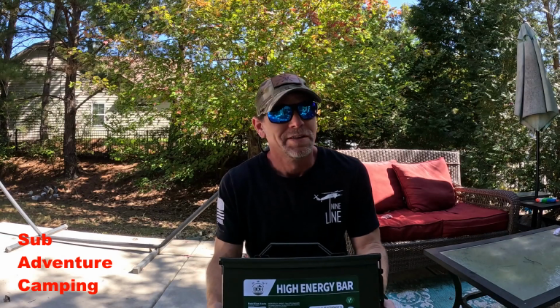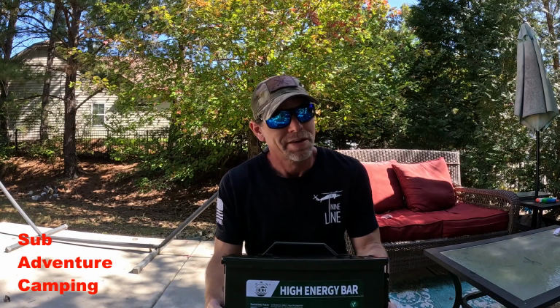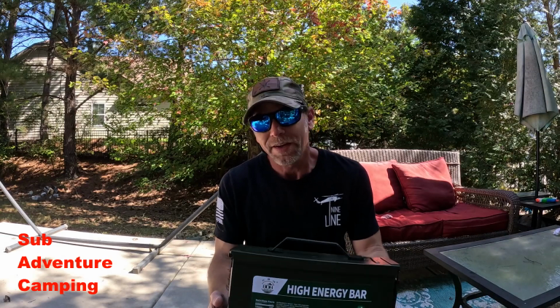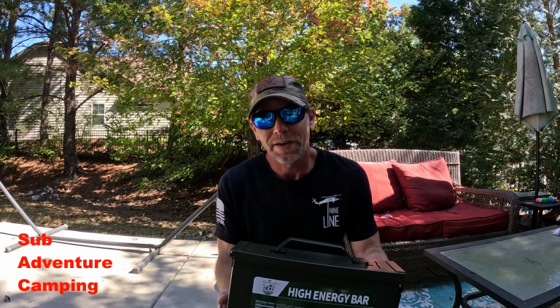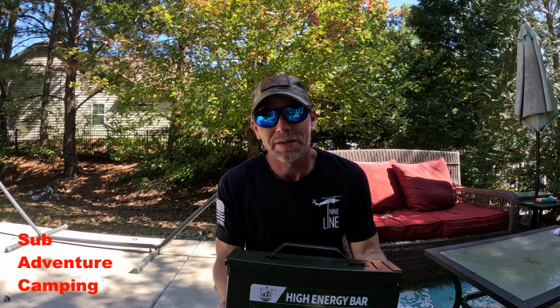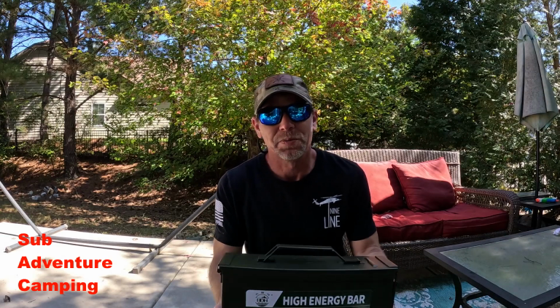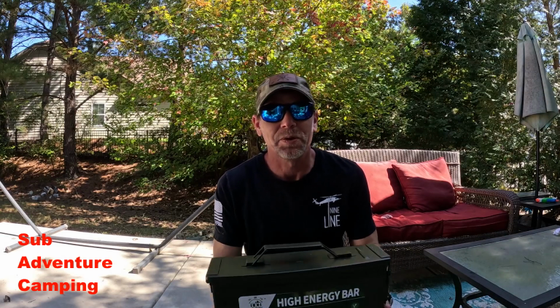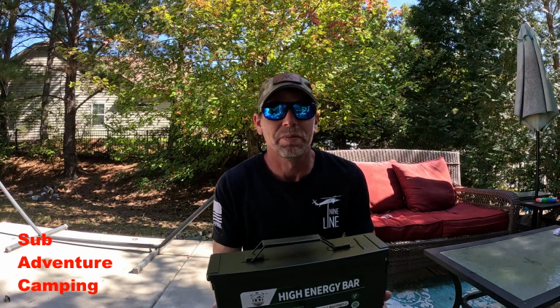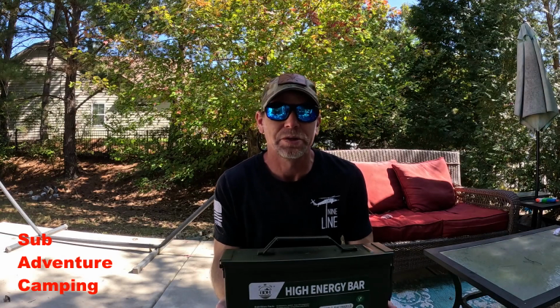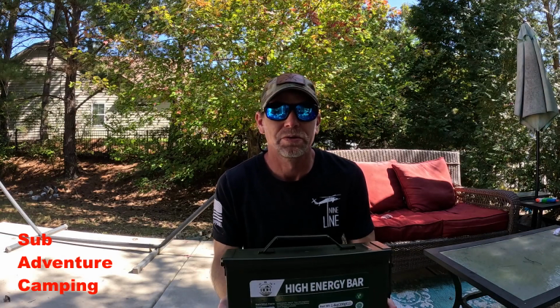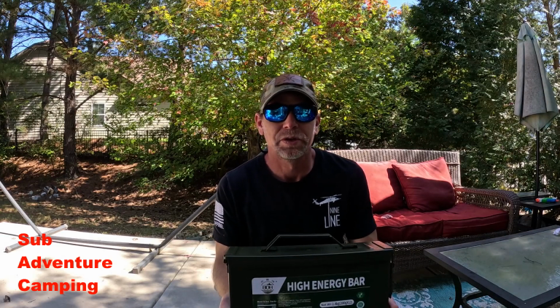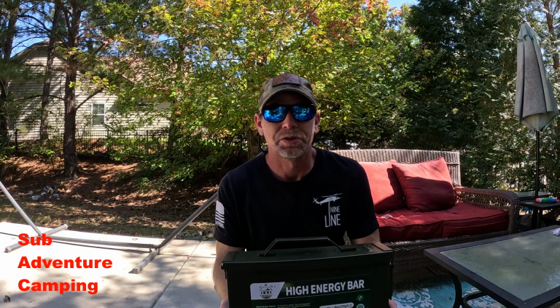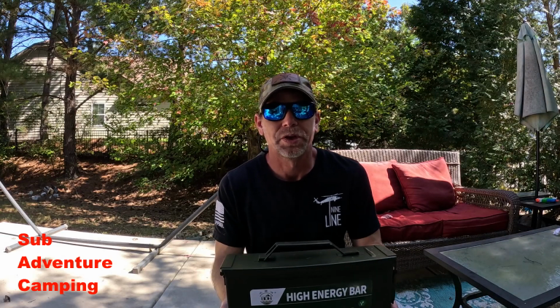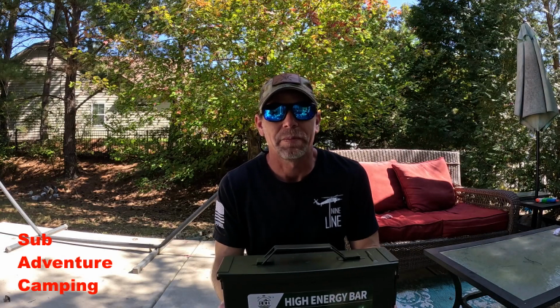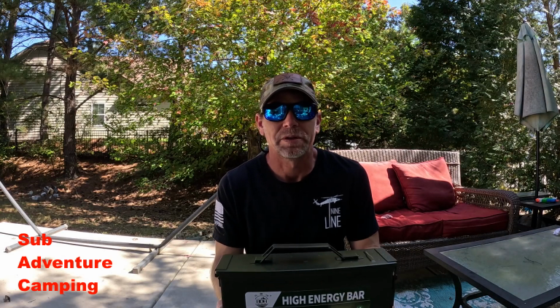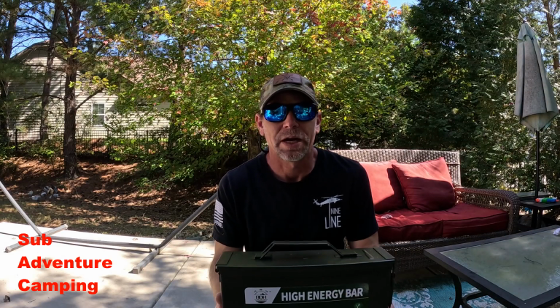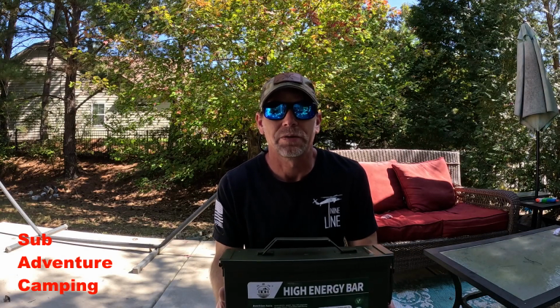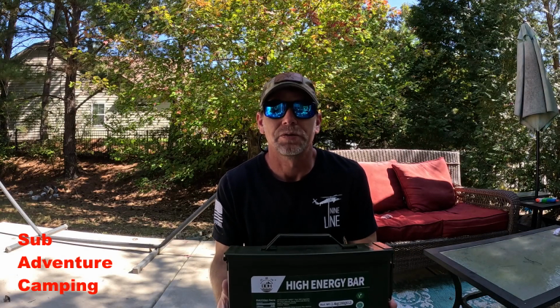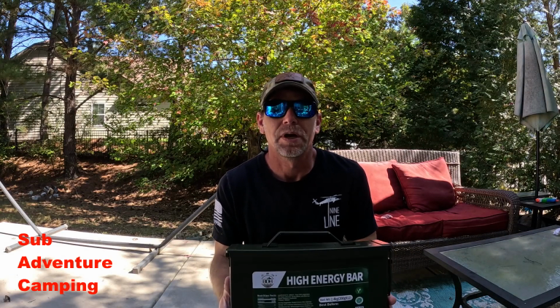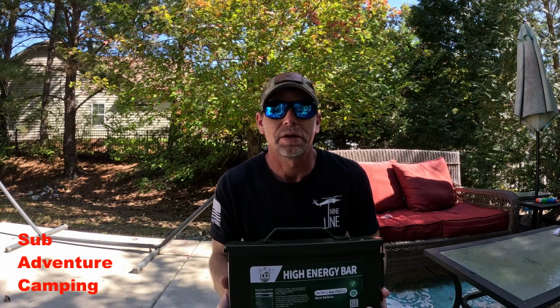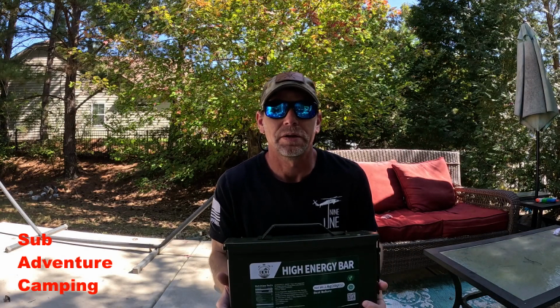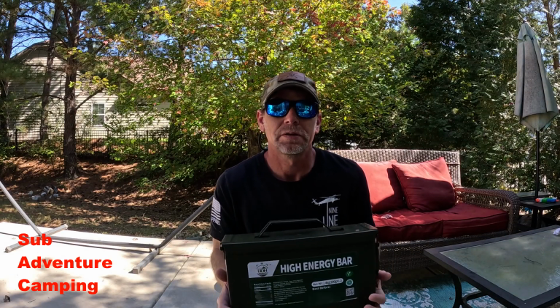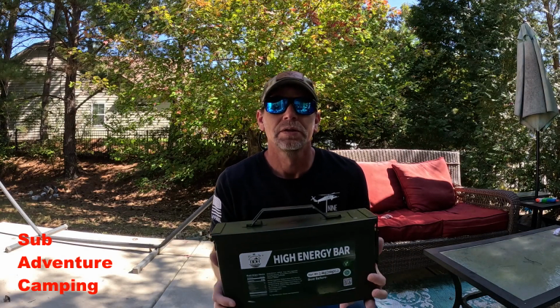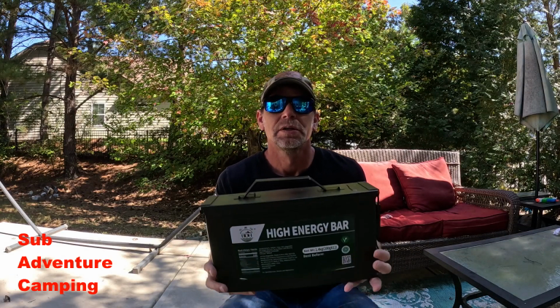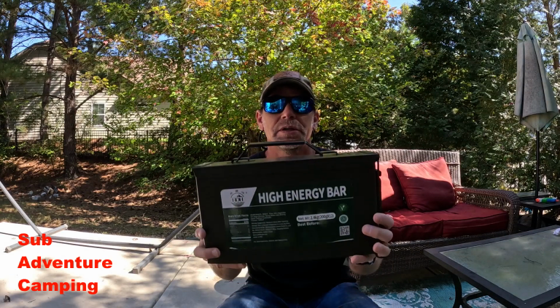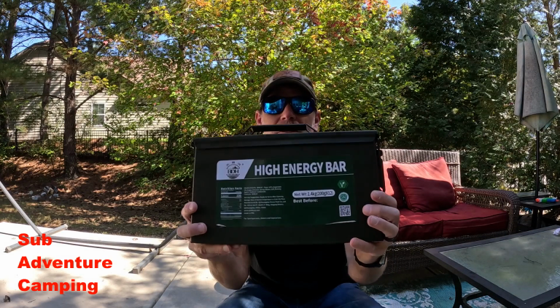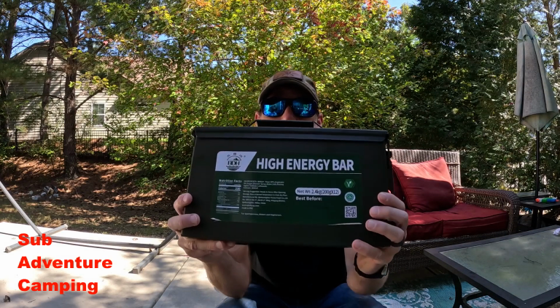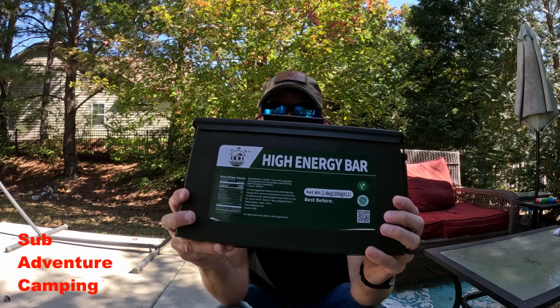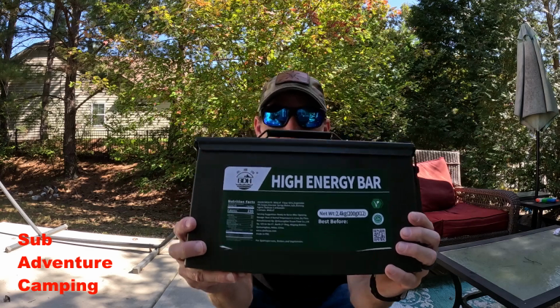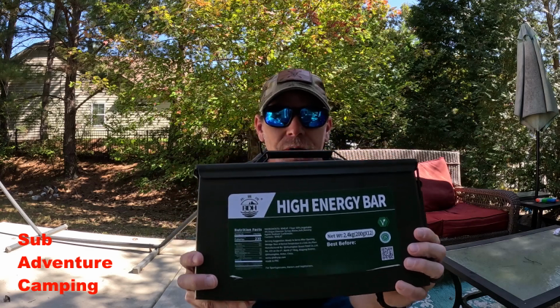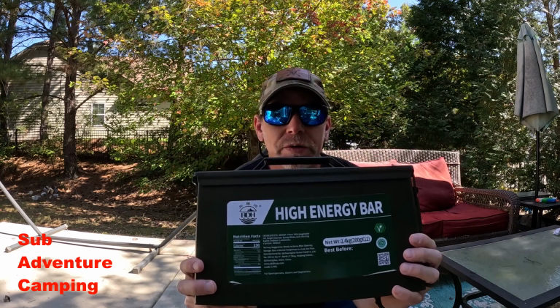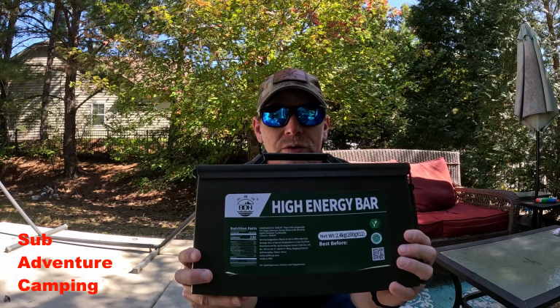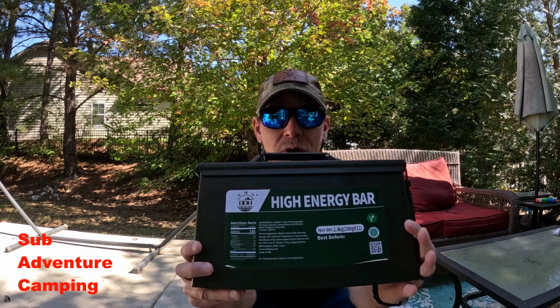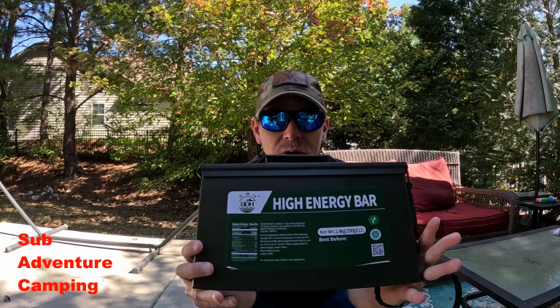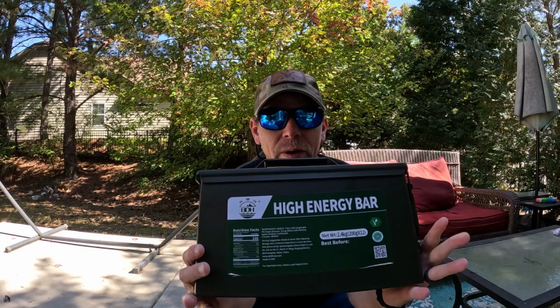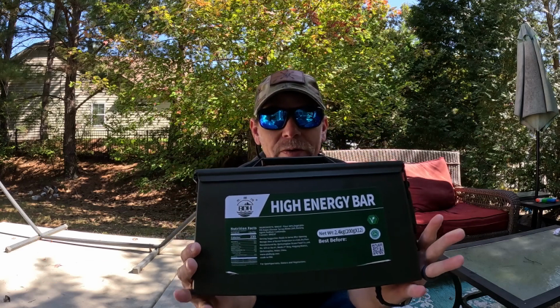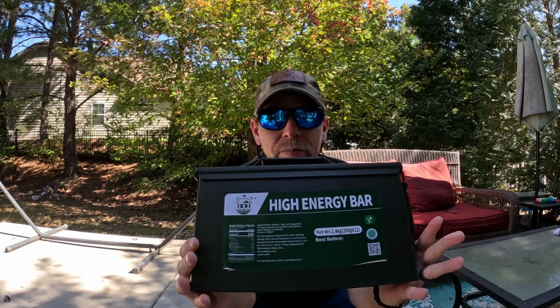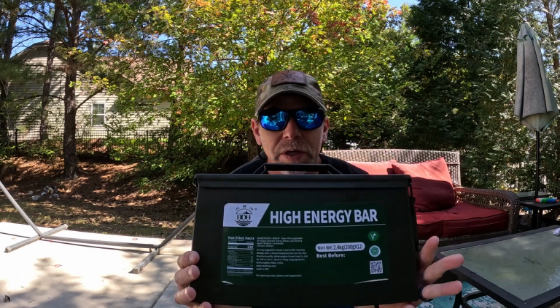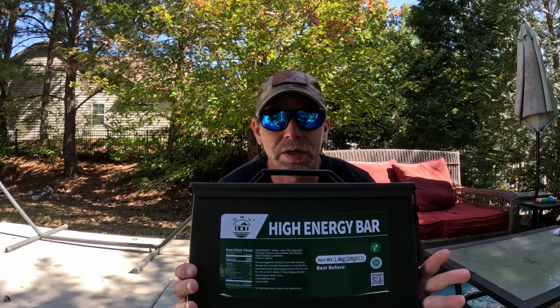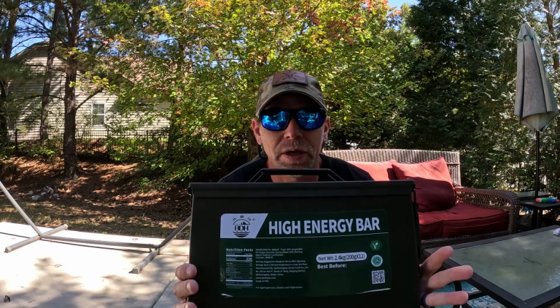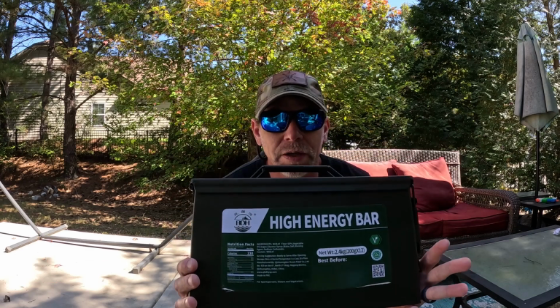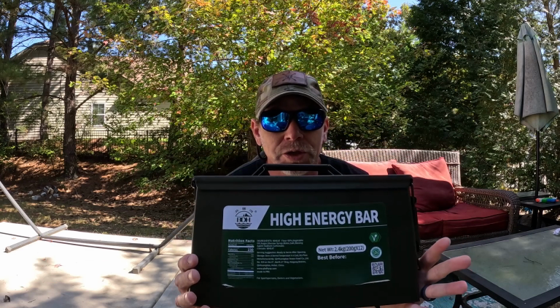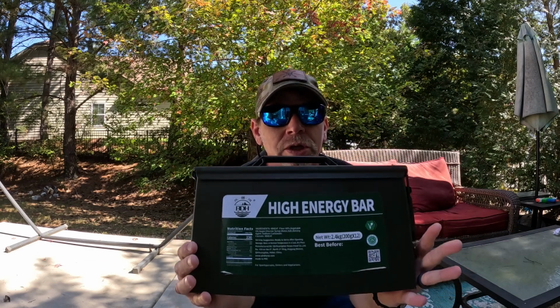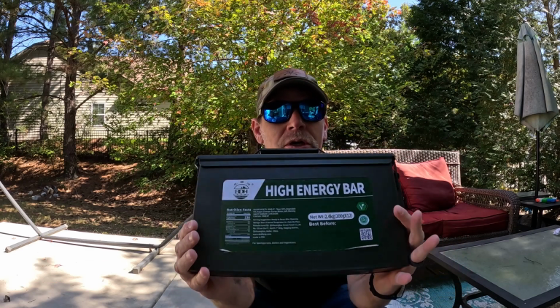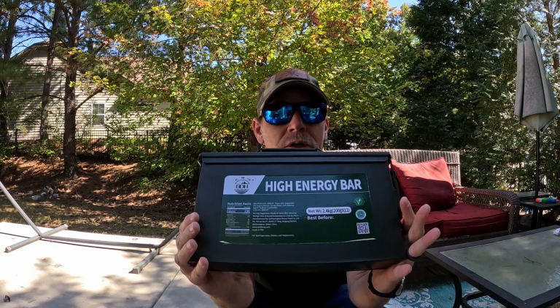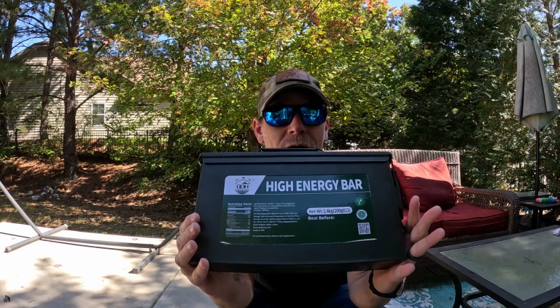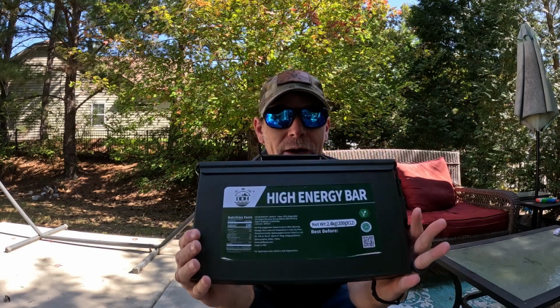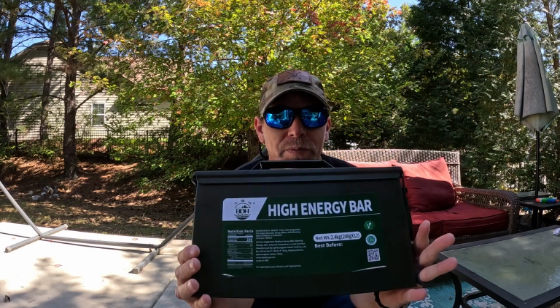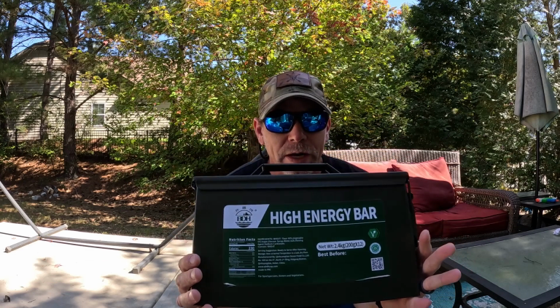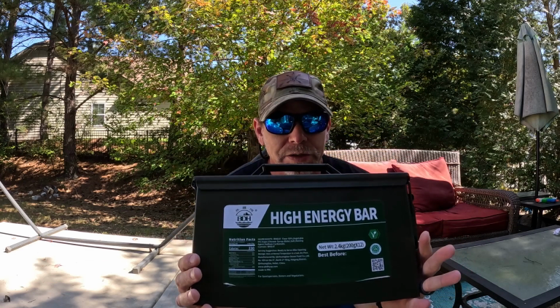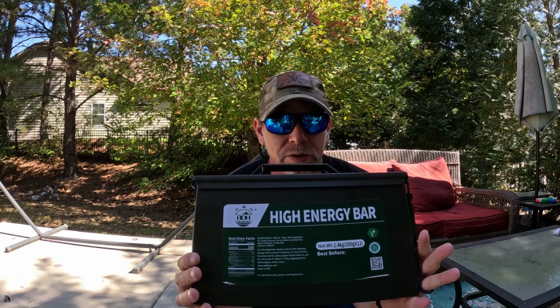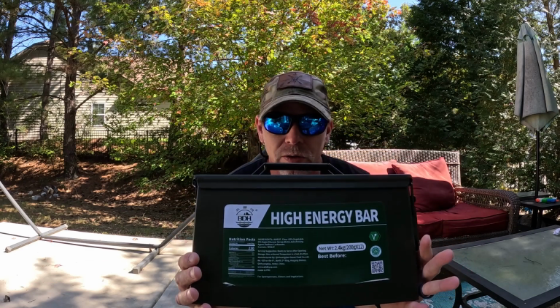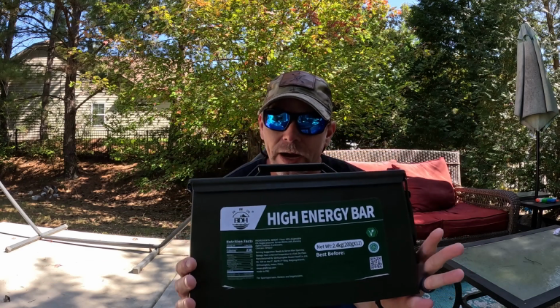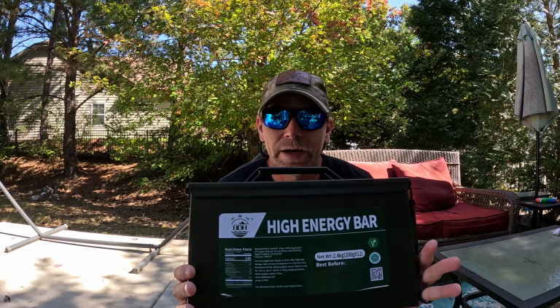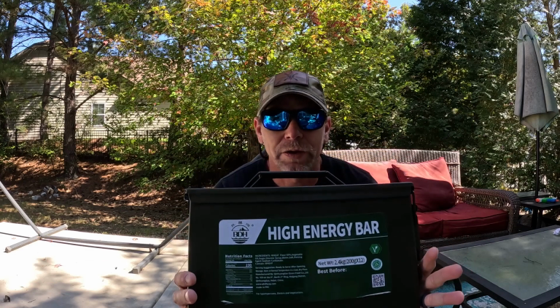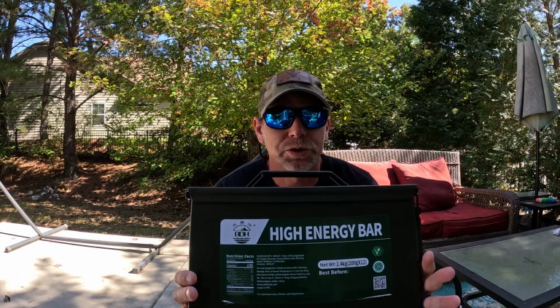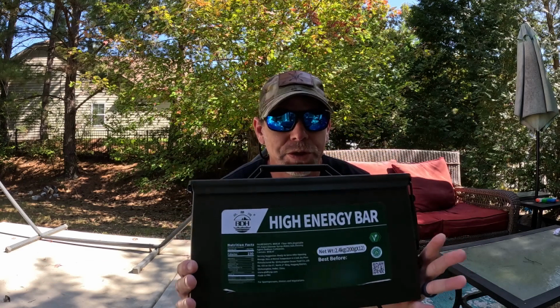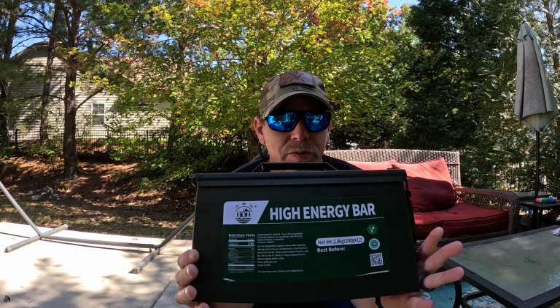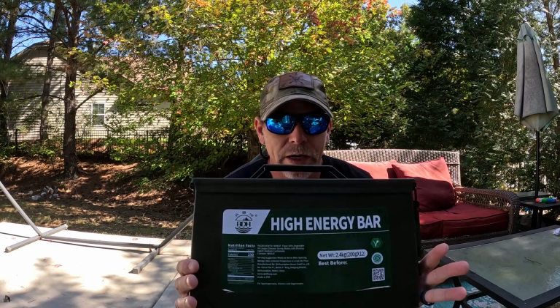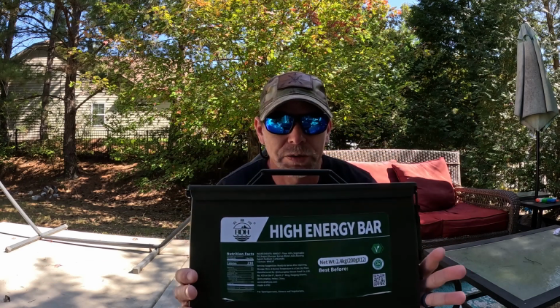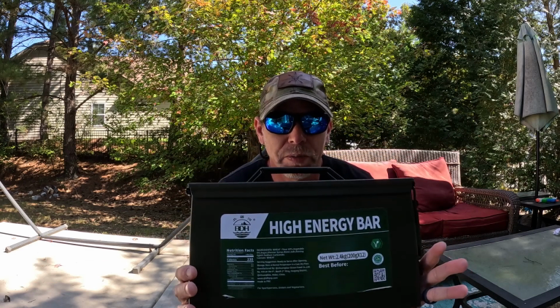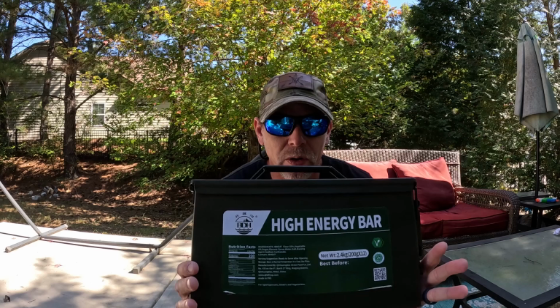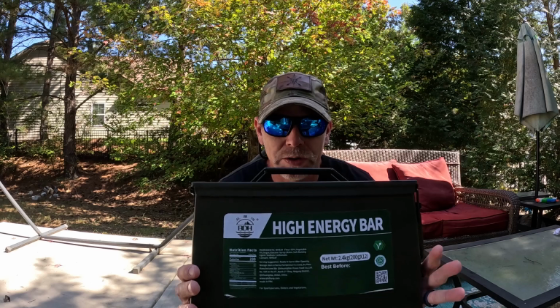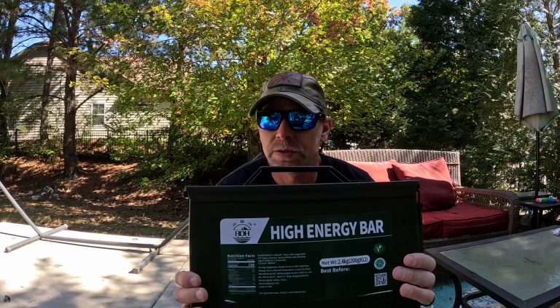Hey guys, welcome back to Adventure Camp and Tactical Nut here, and today we're here to talk about the BDH high-energy ration bars.